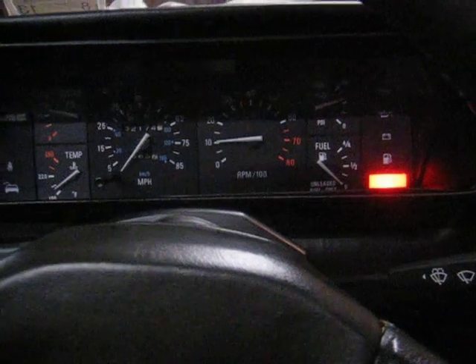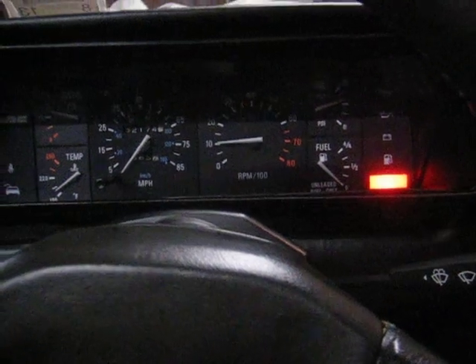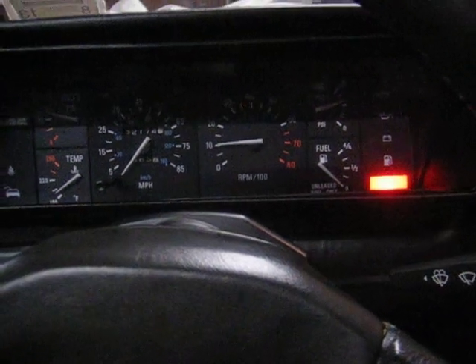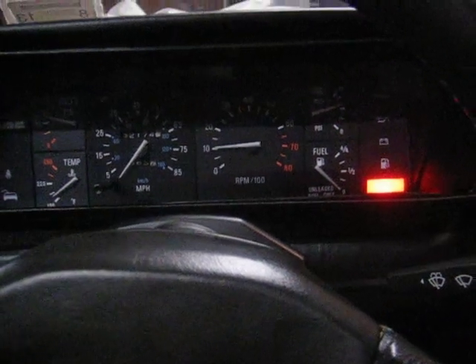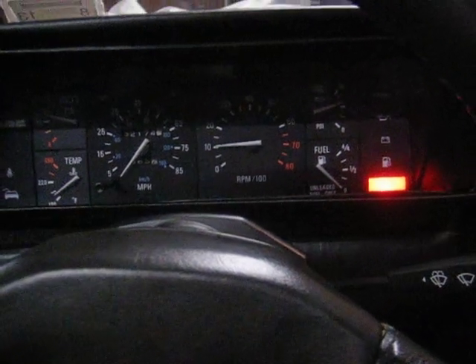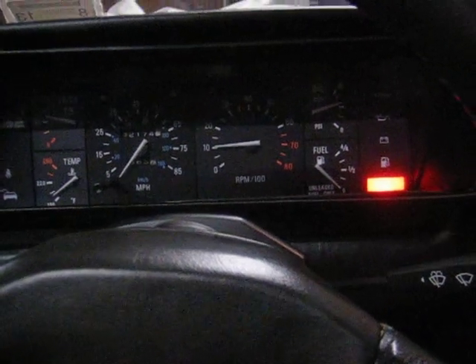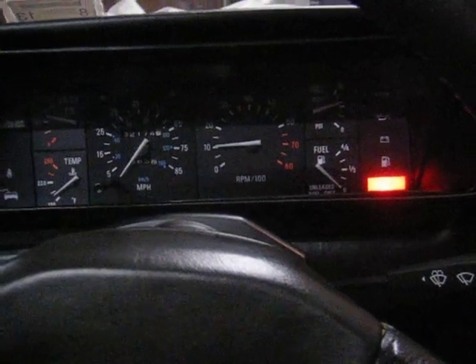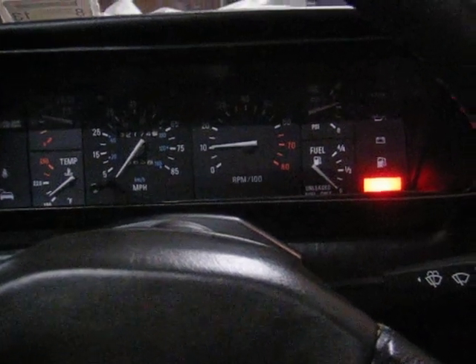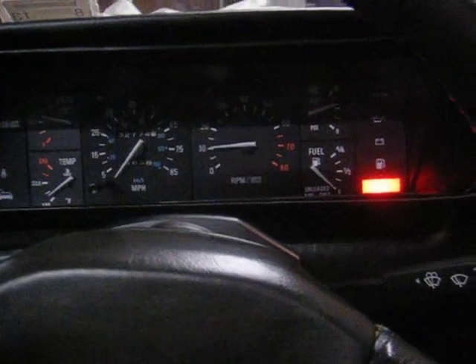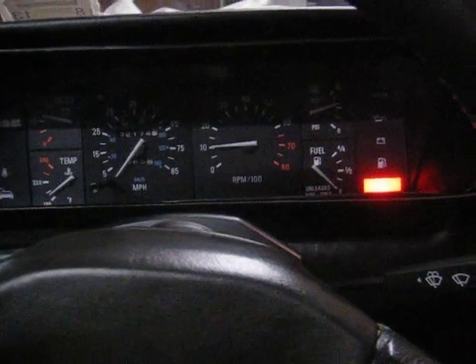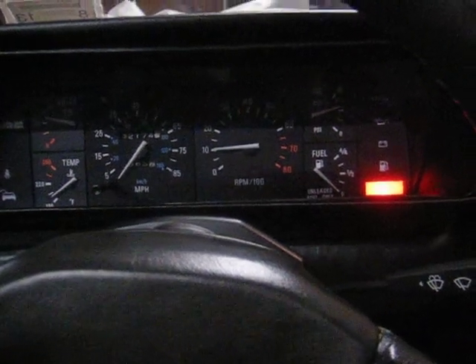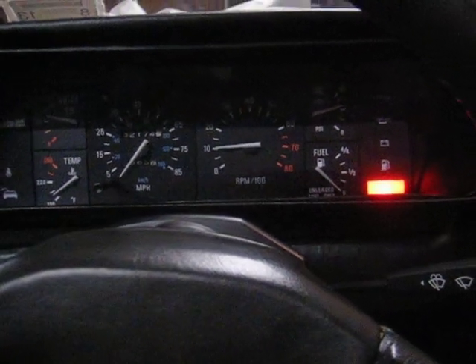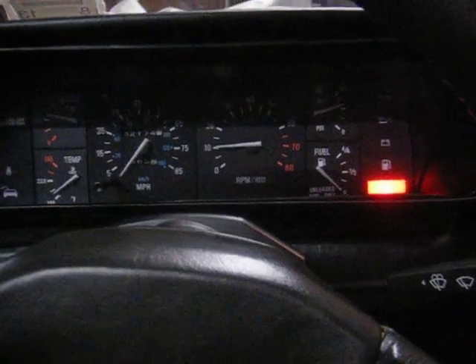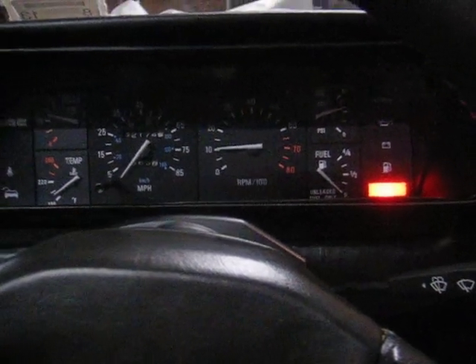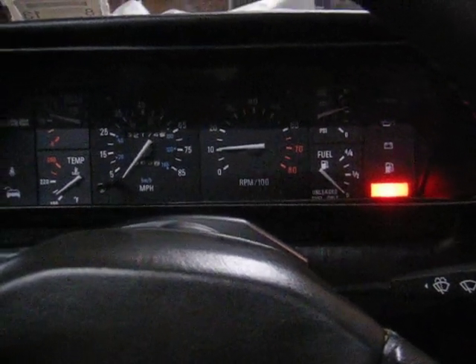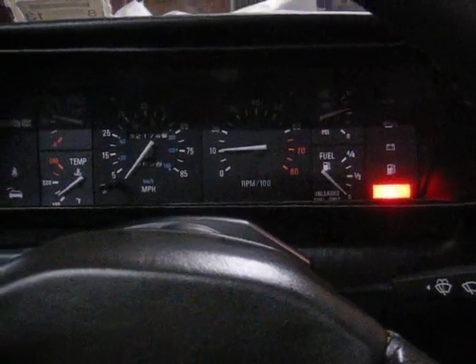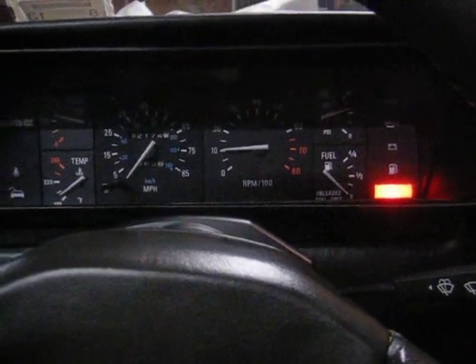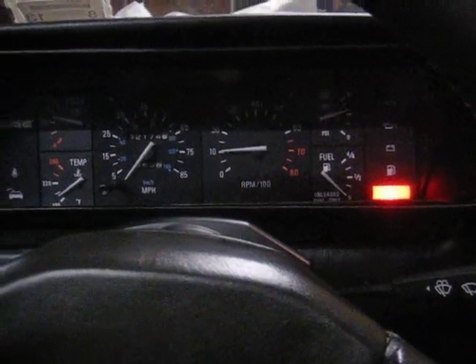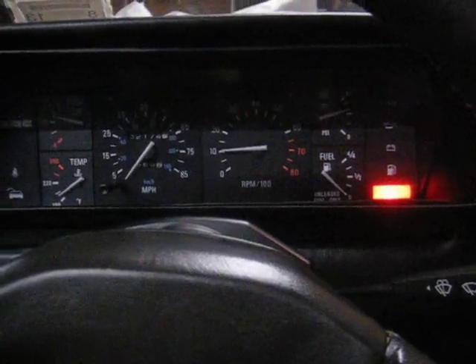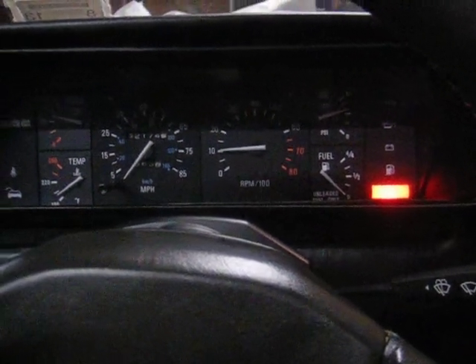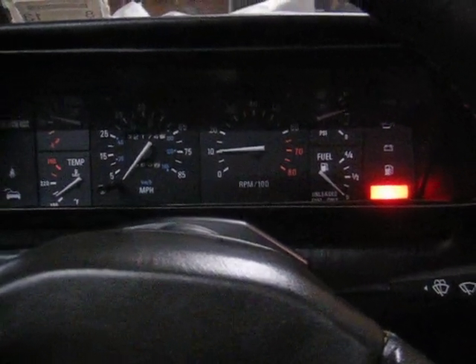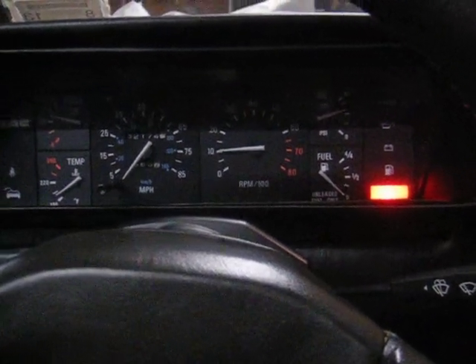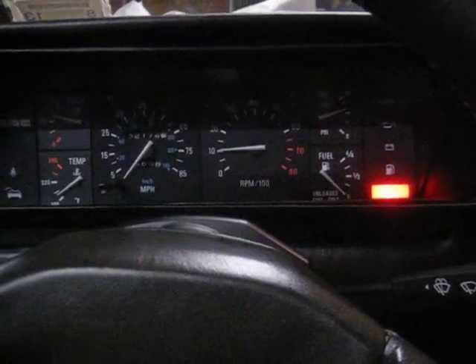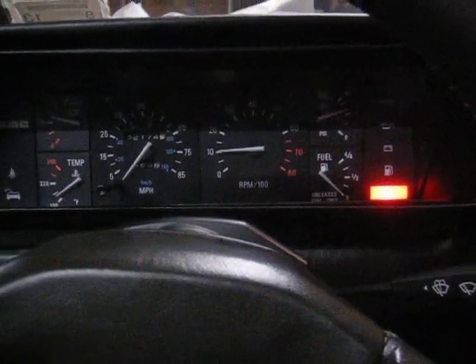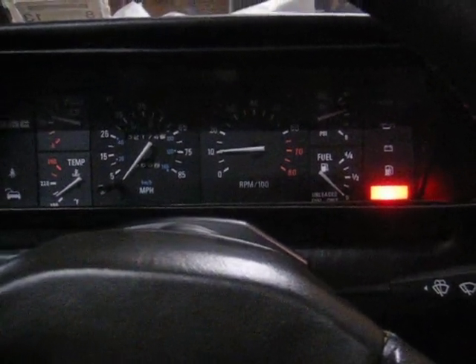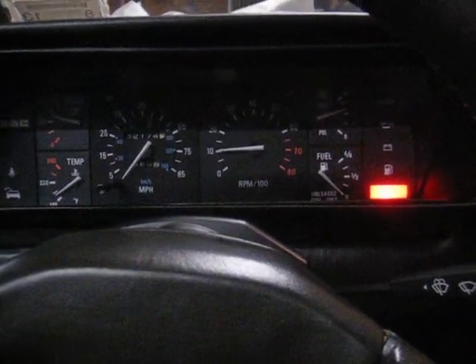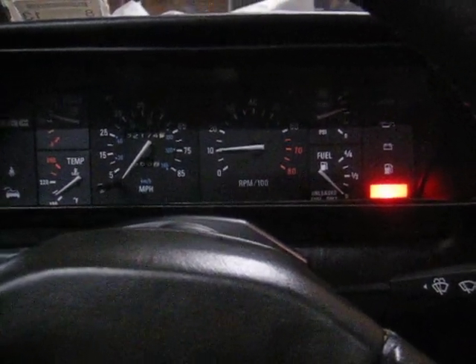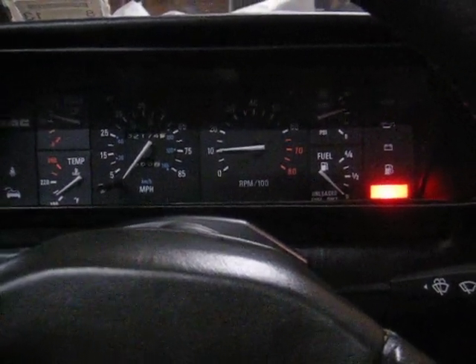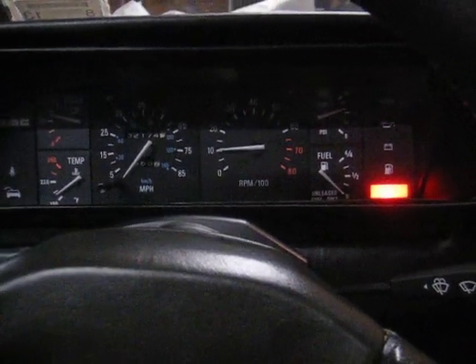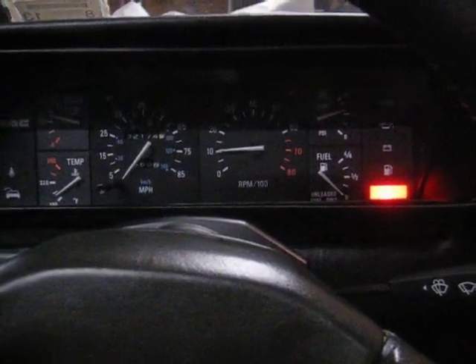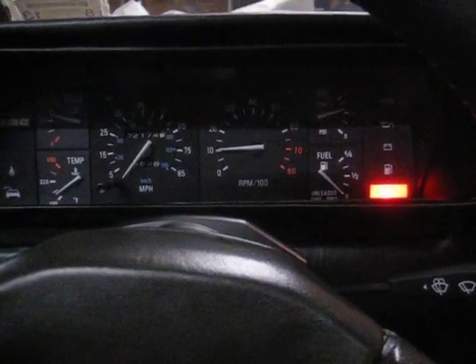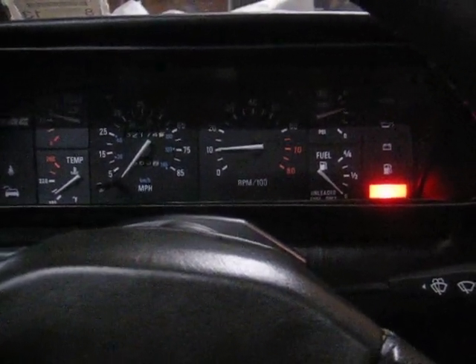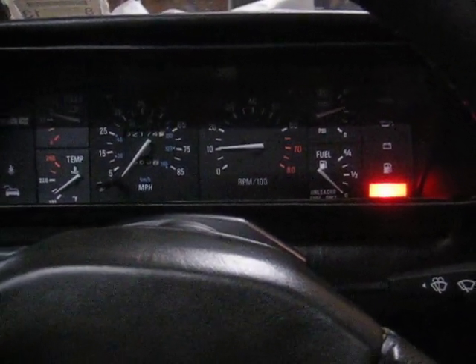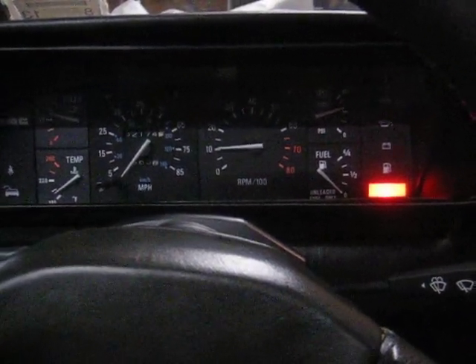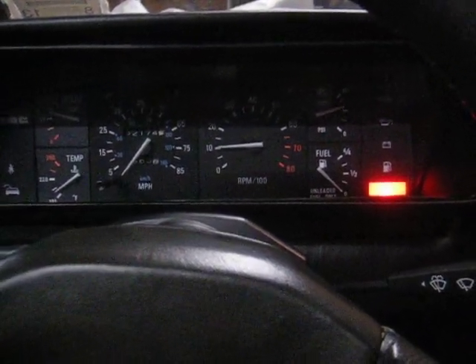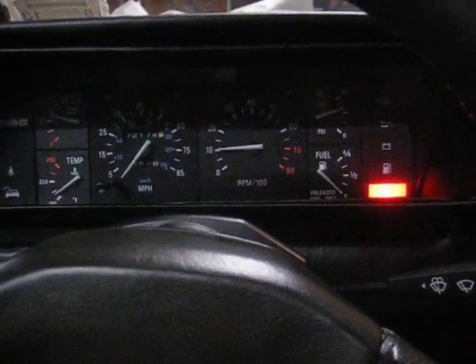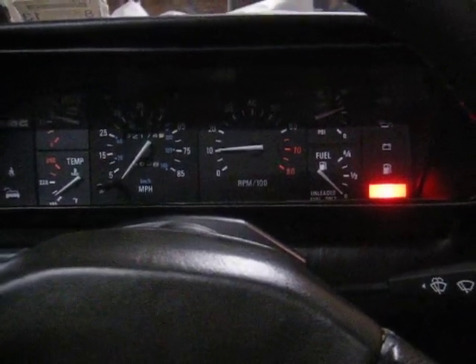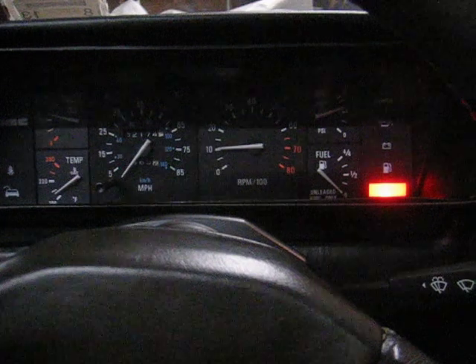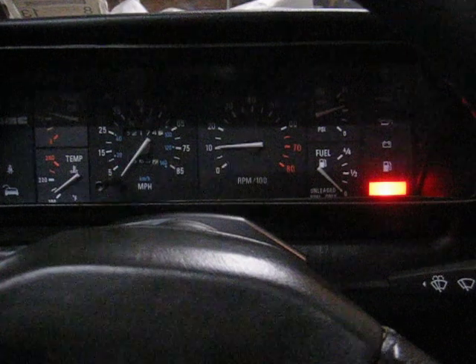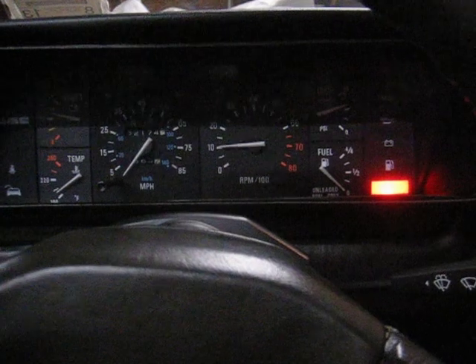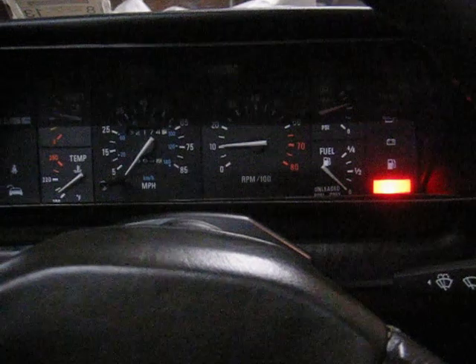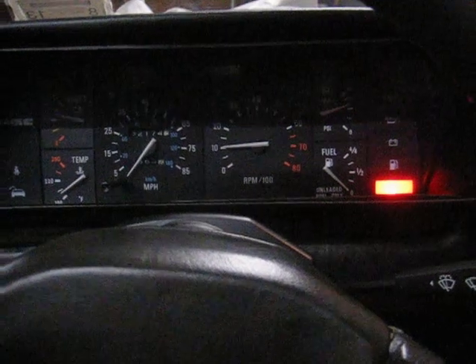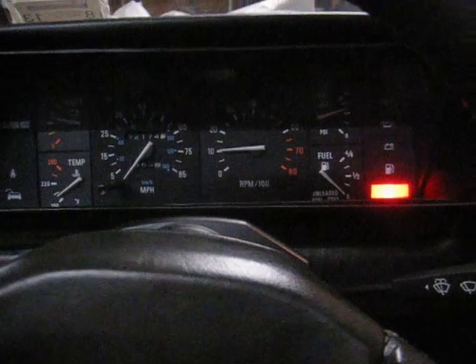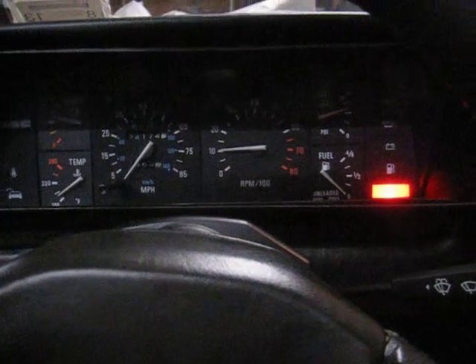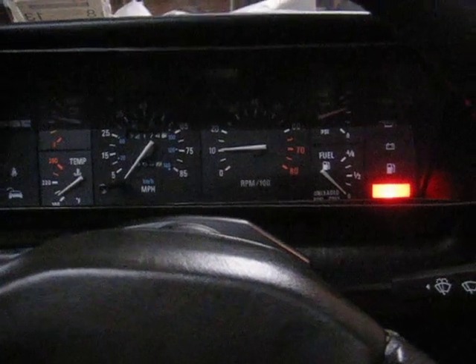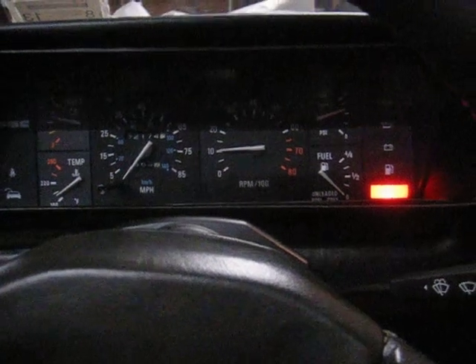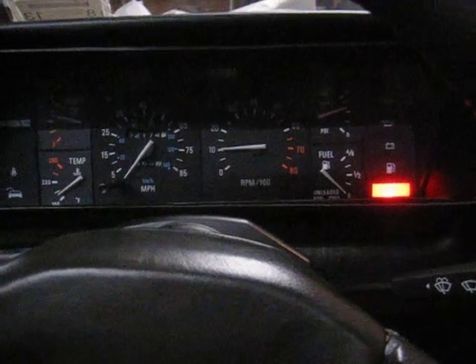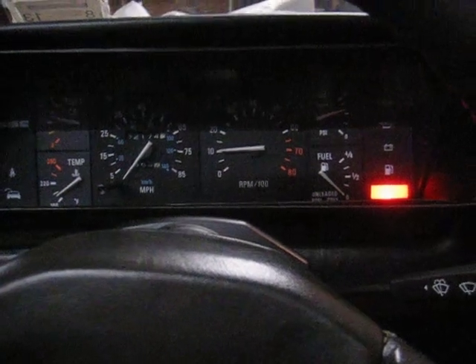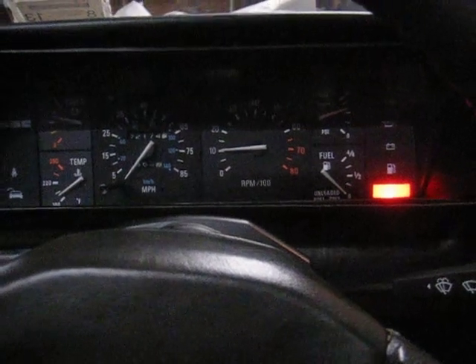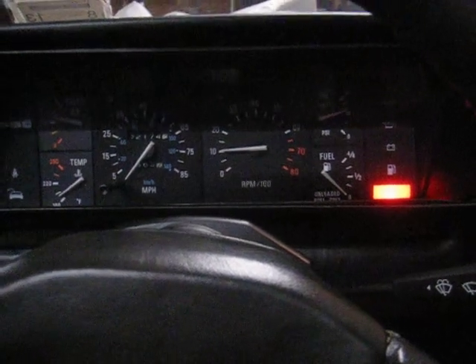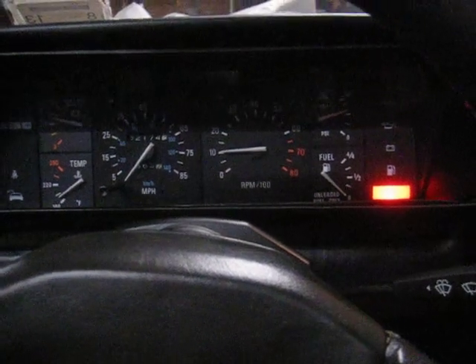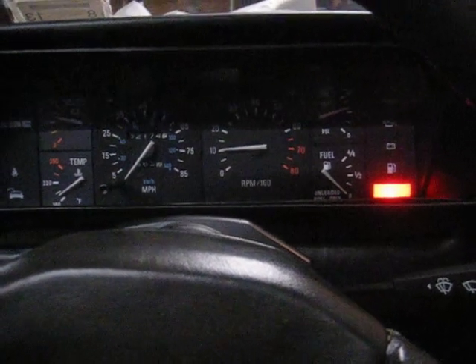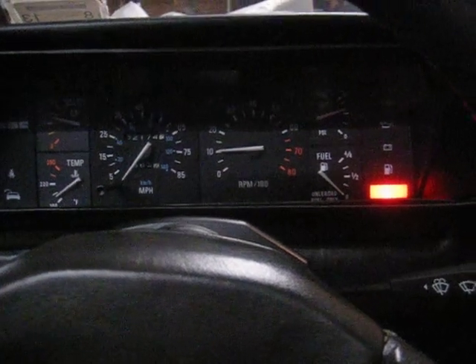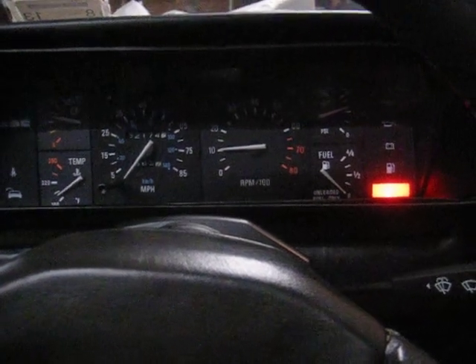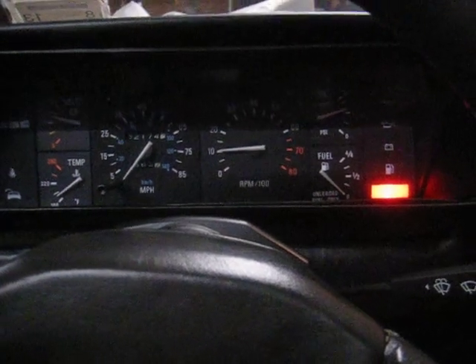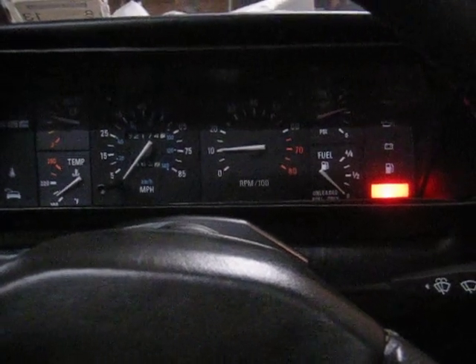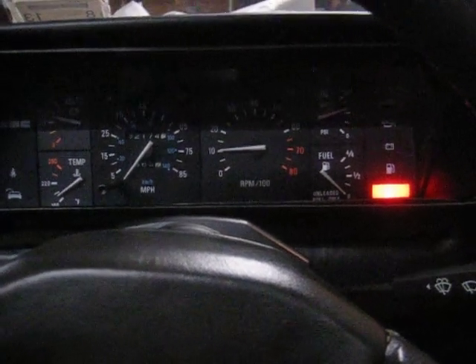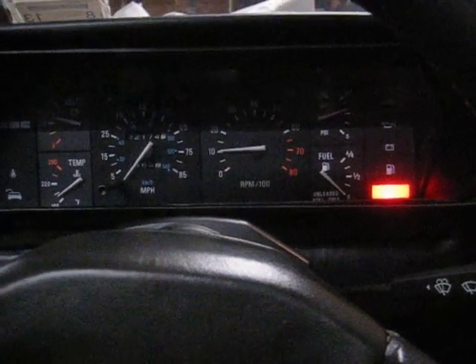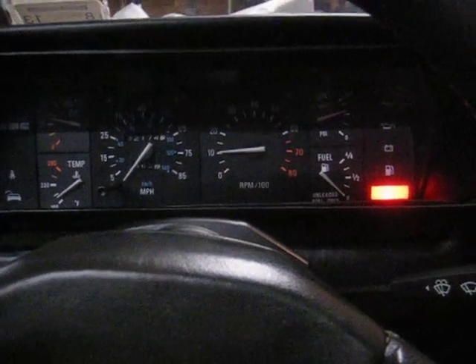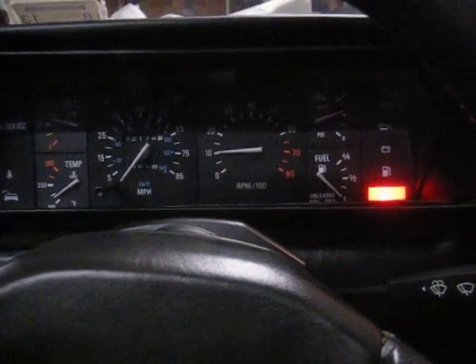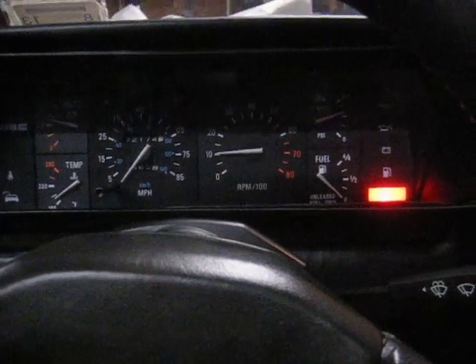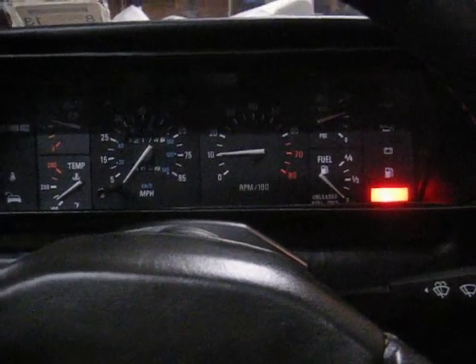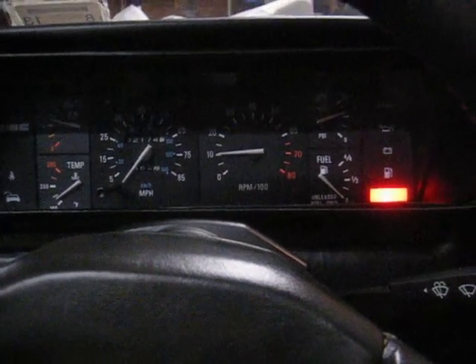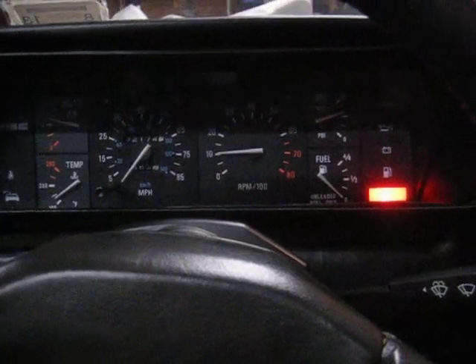Hi, this is Mike Lund. This is my DeLorean VIN 01049, running on MegaSquirt EFI.